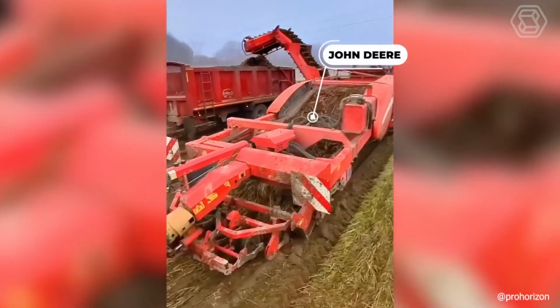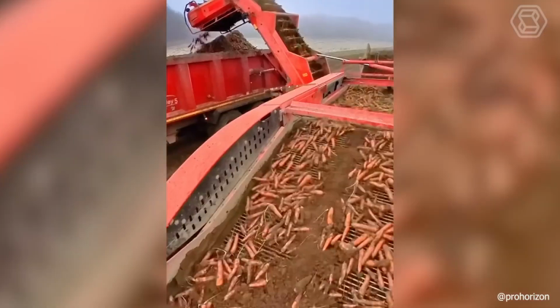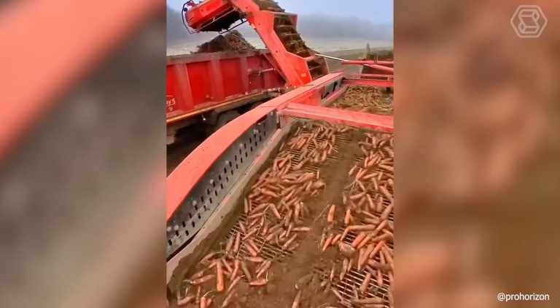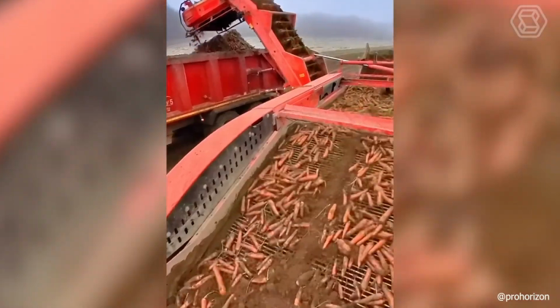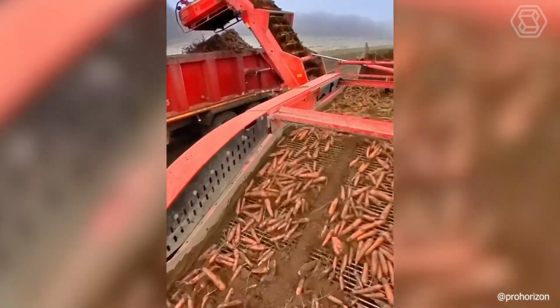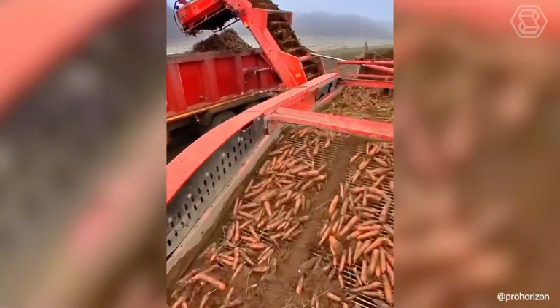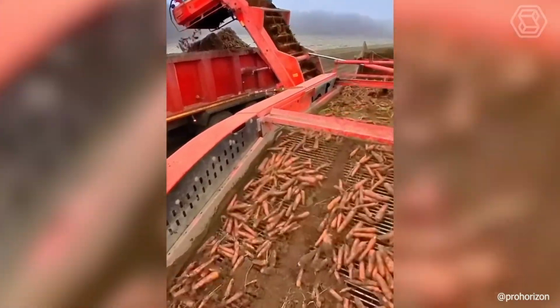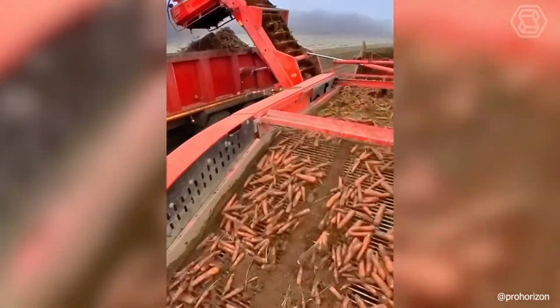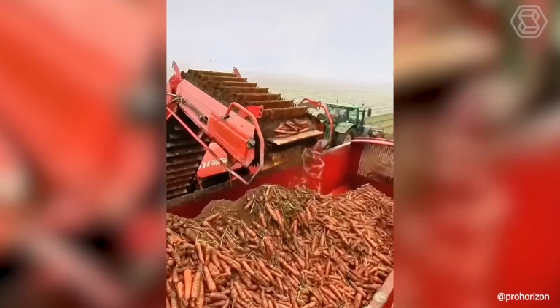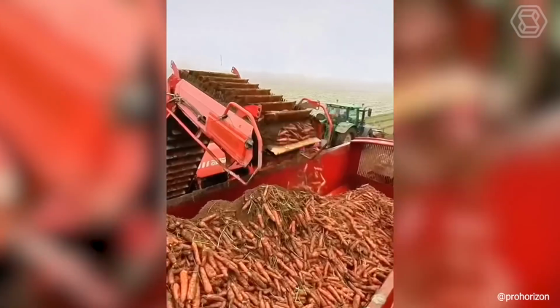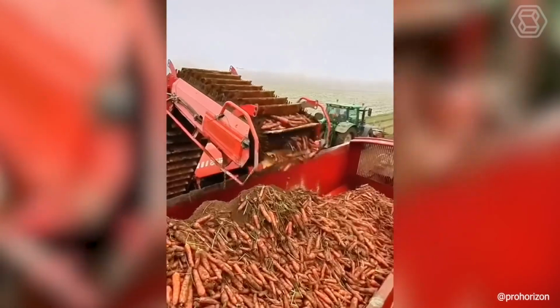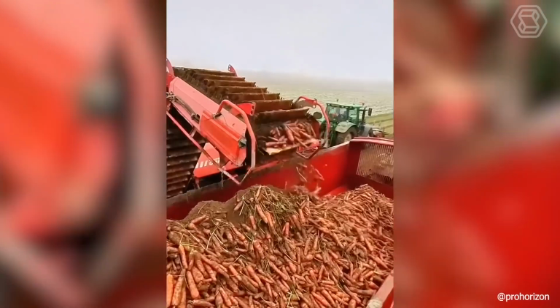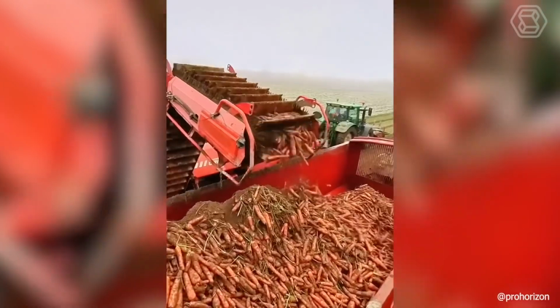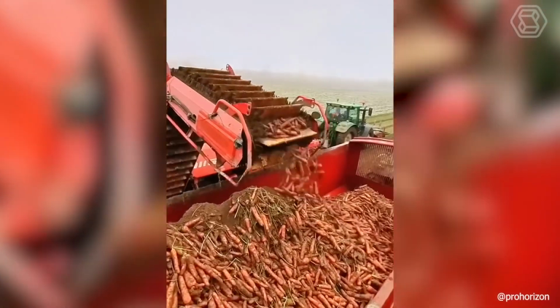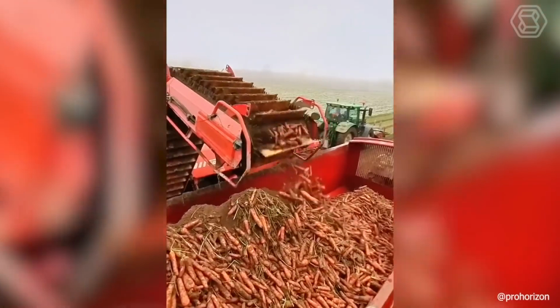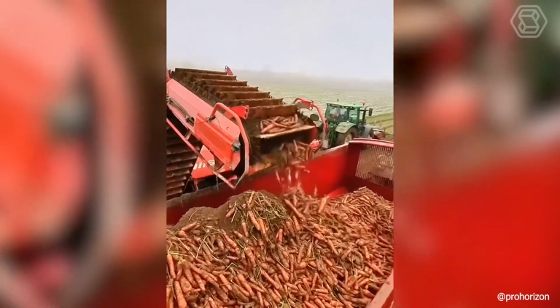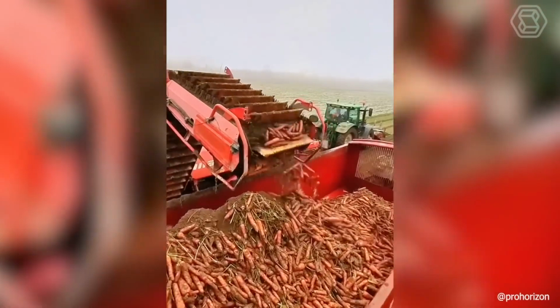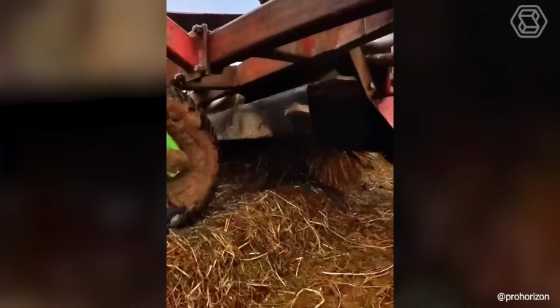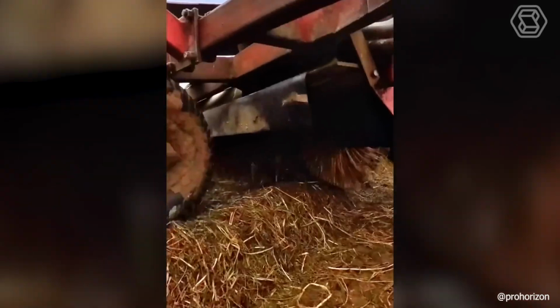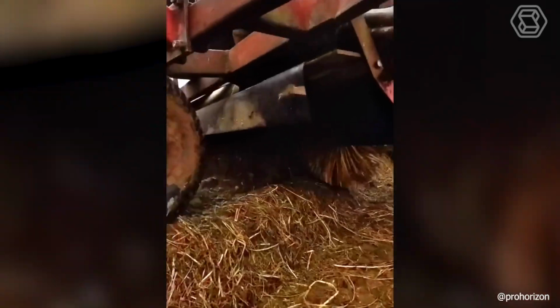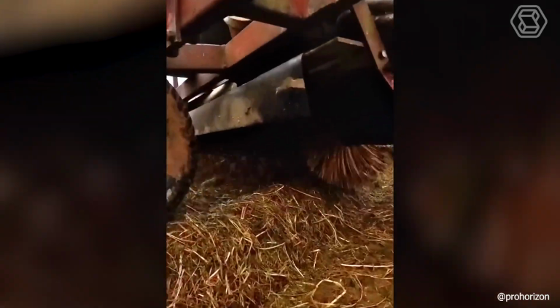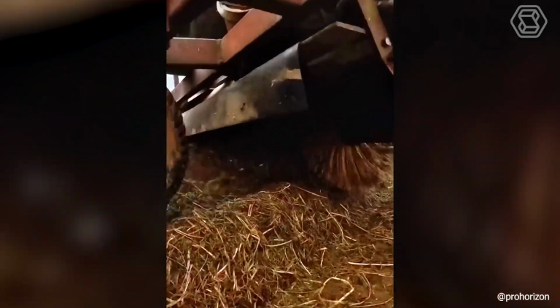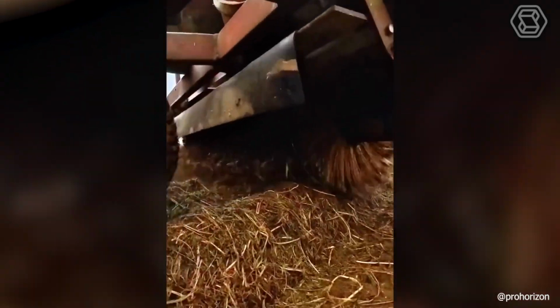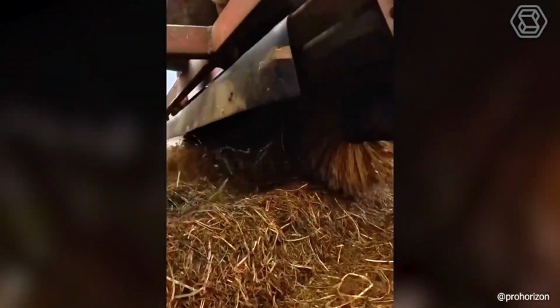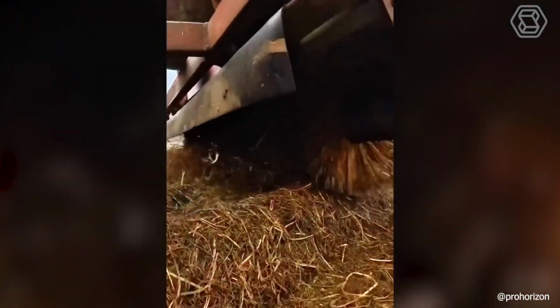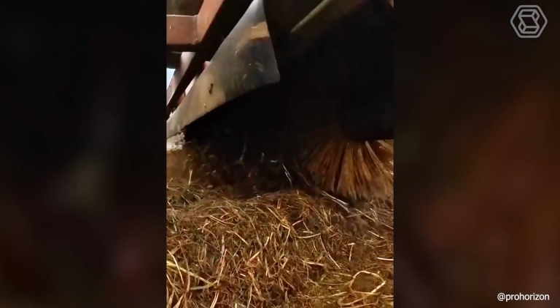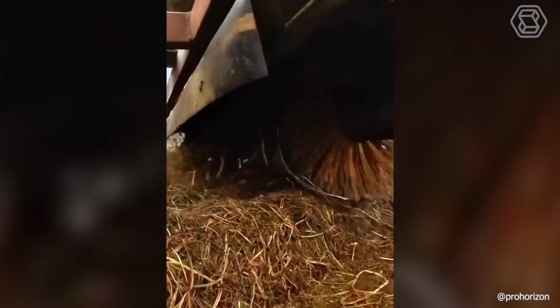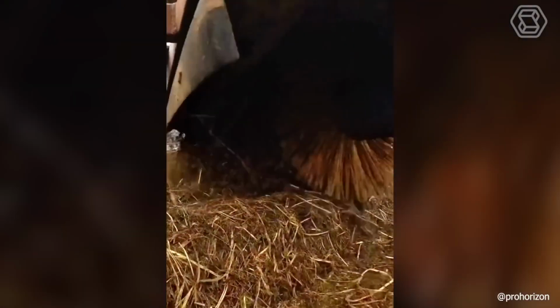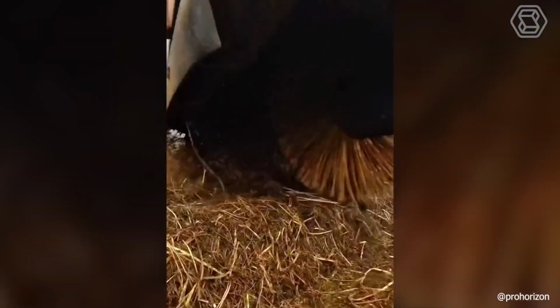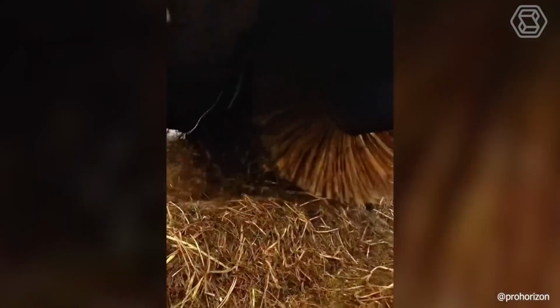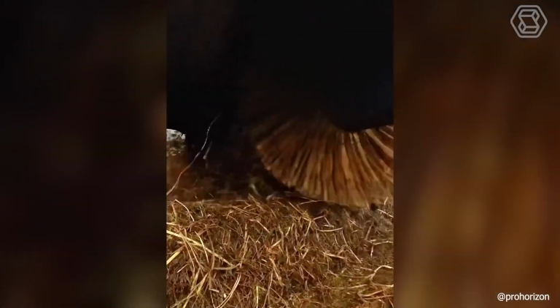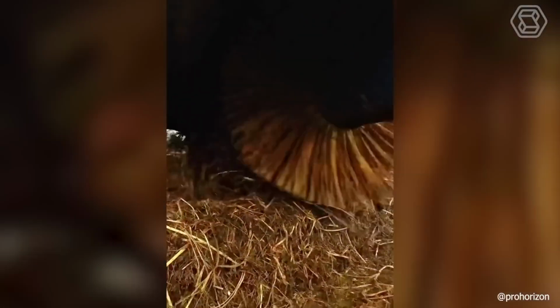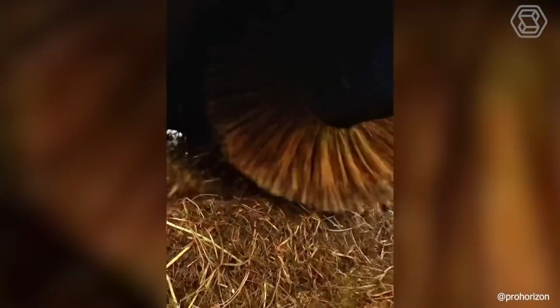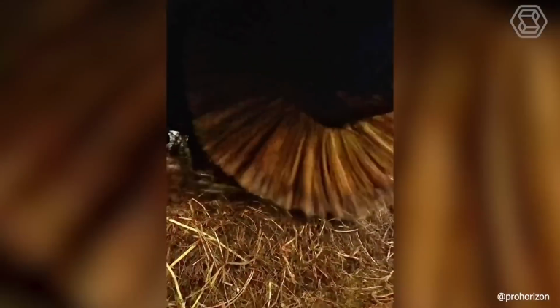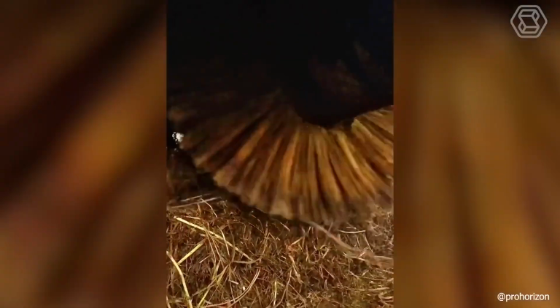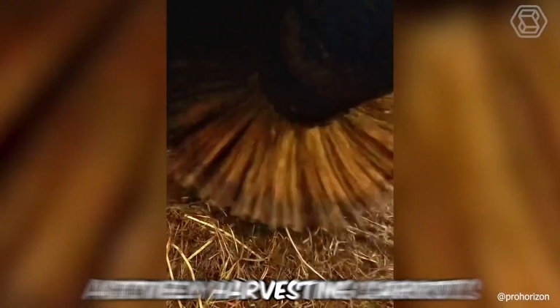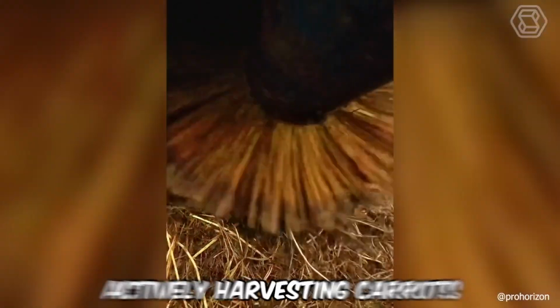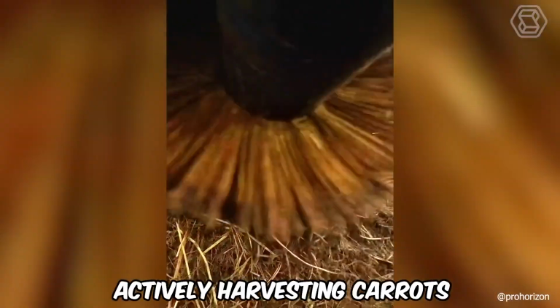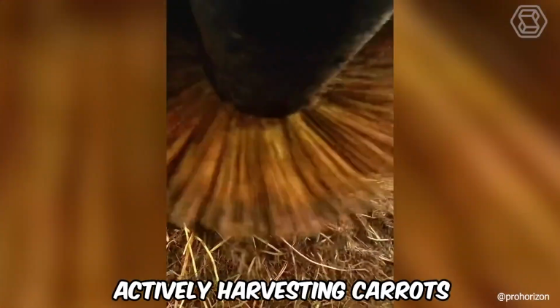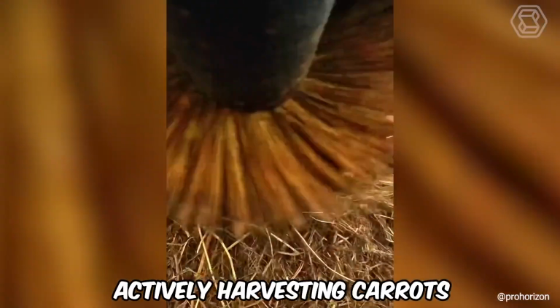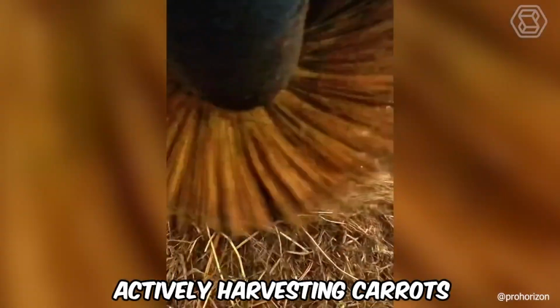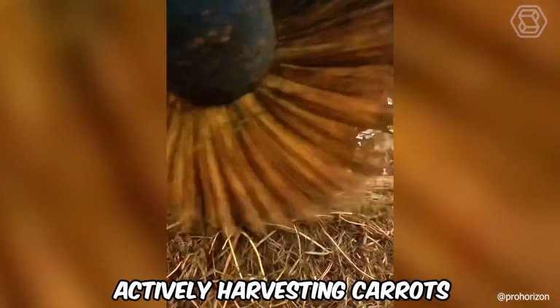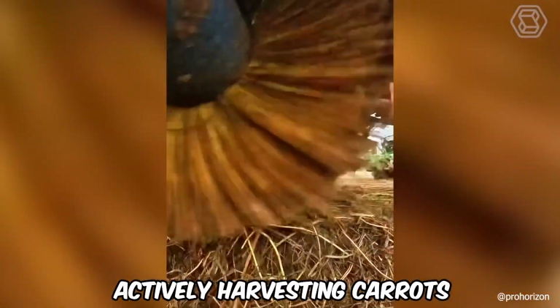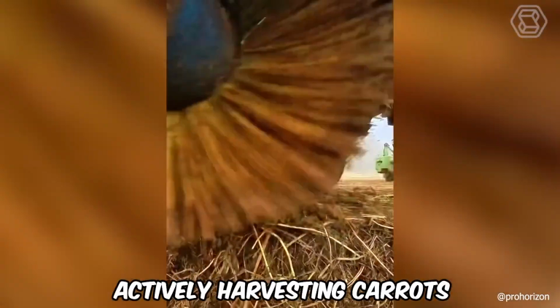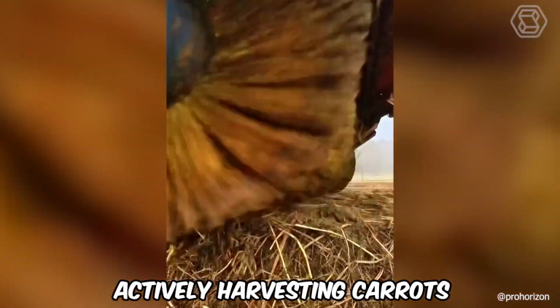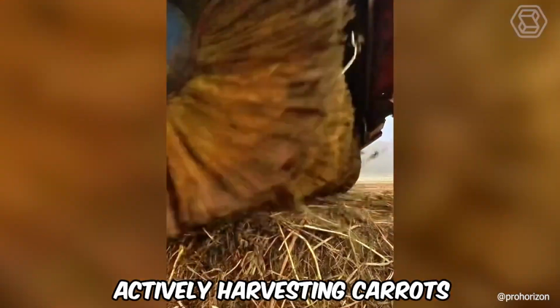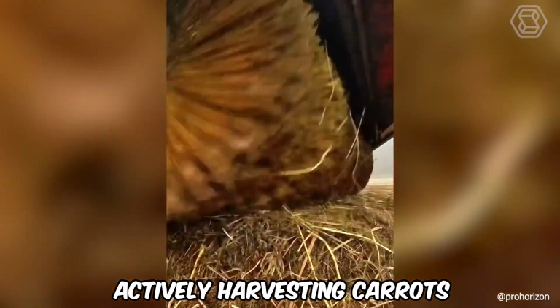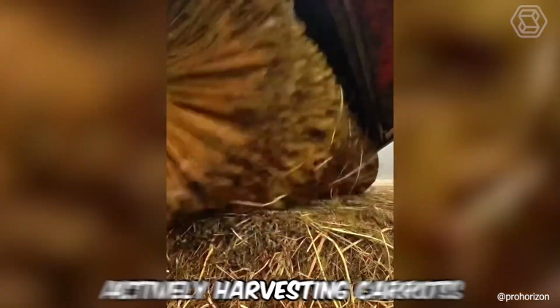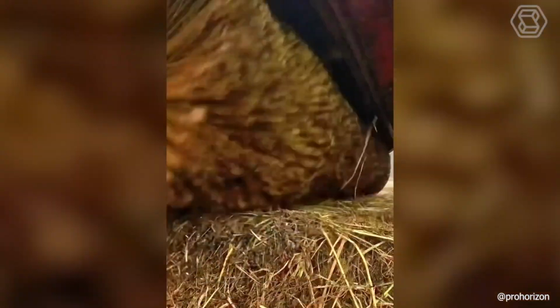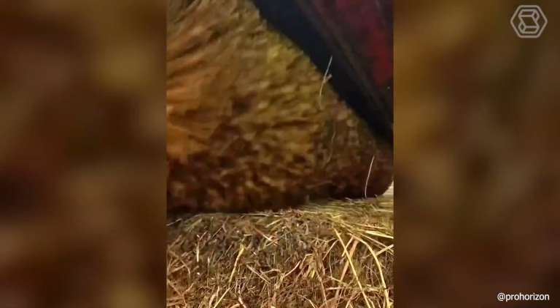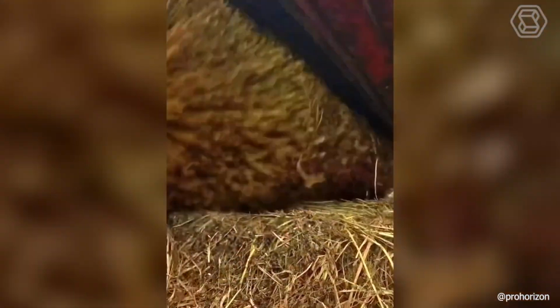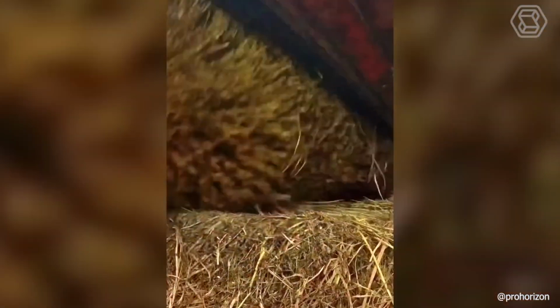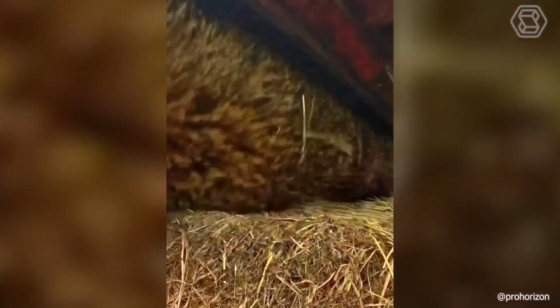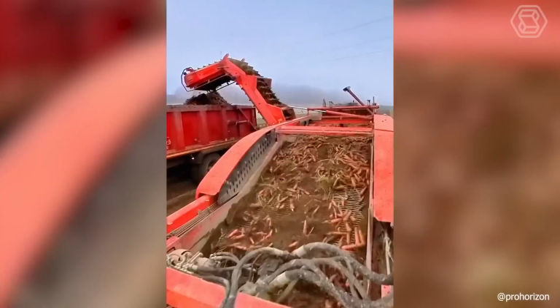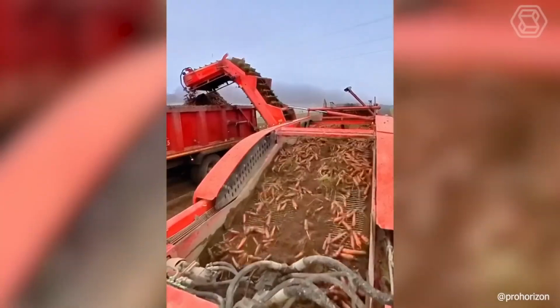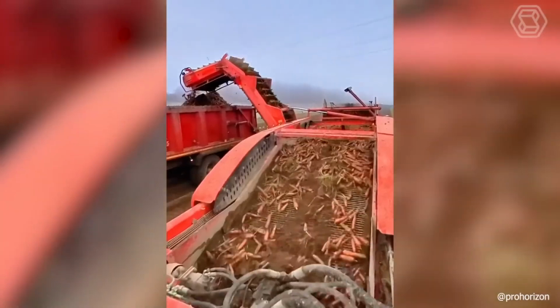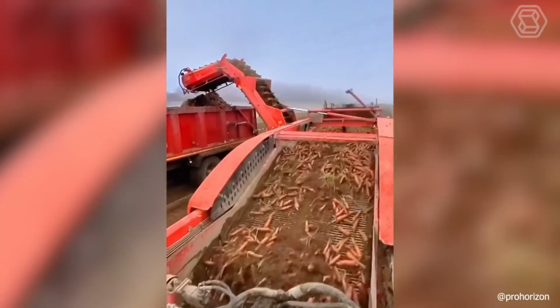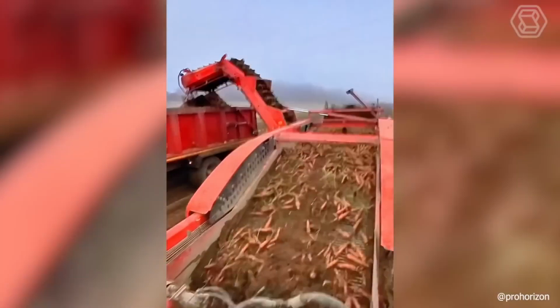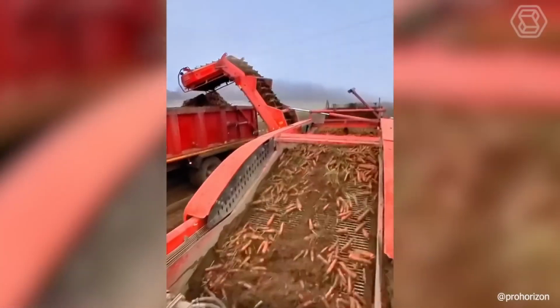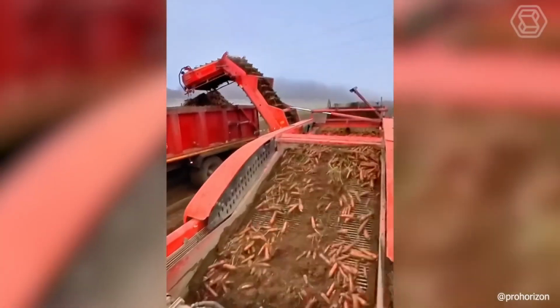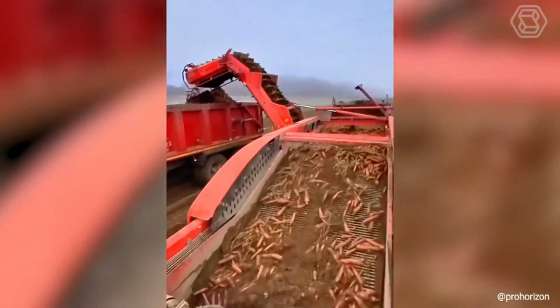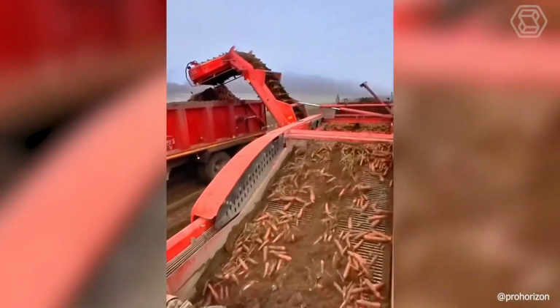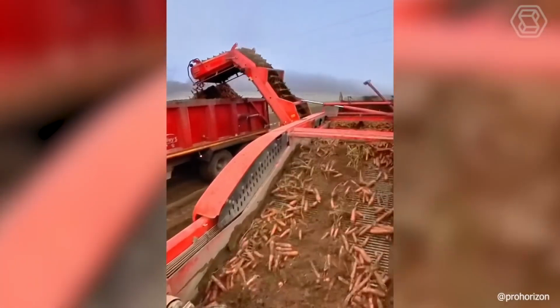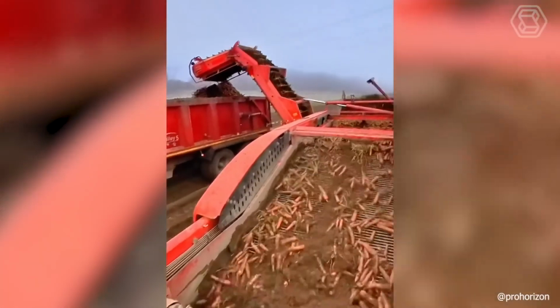A productive John Deere tractor is working hard in the field, actively harvesting carrots while we watch this video clip.